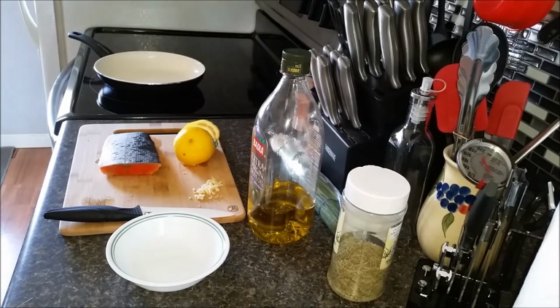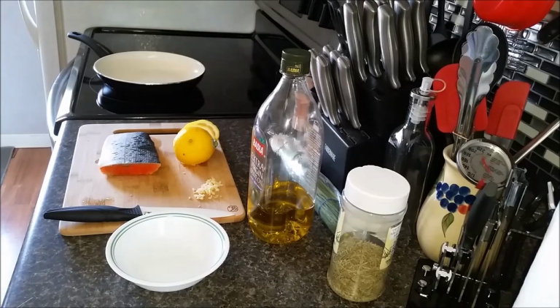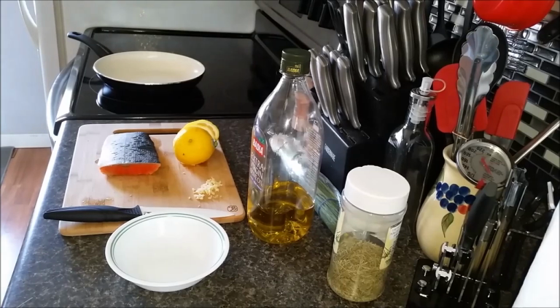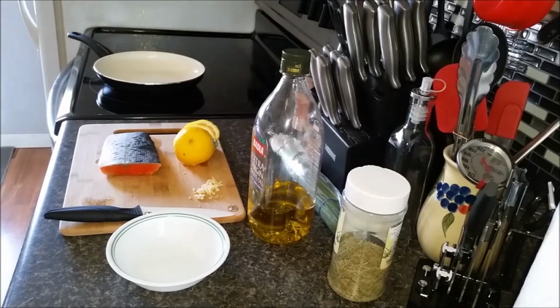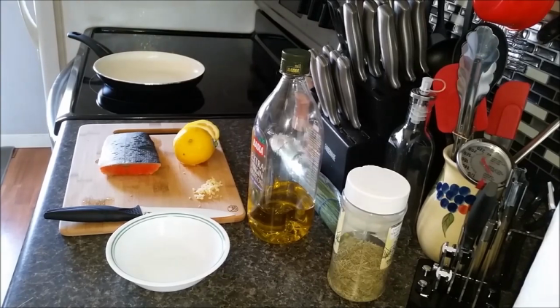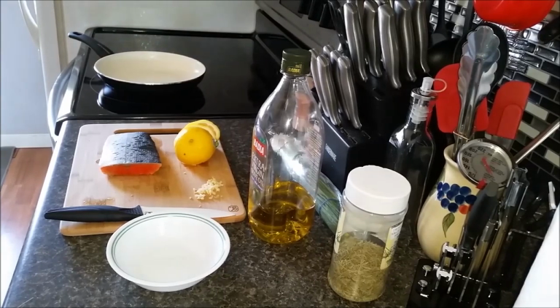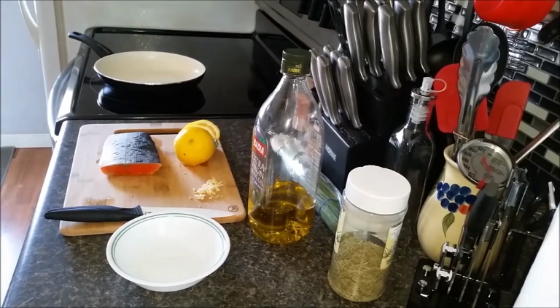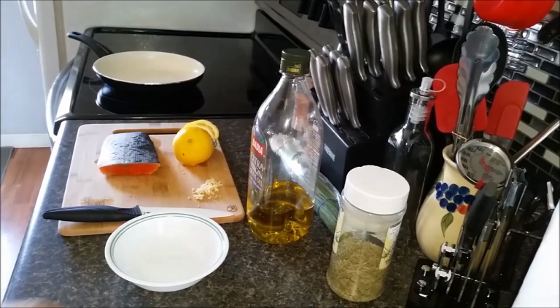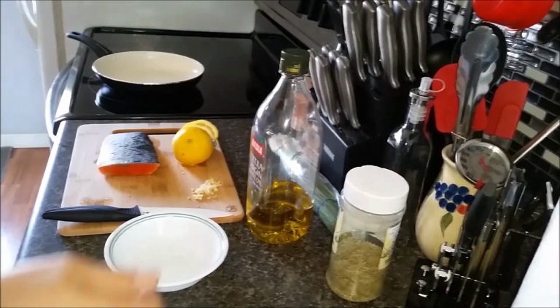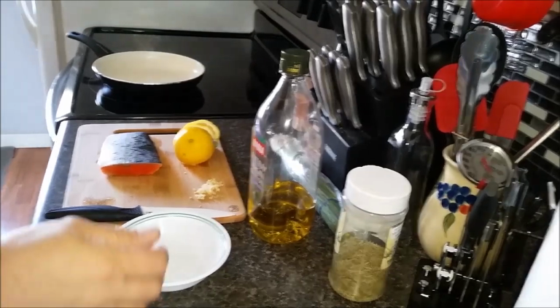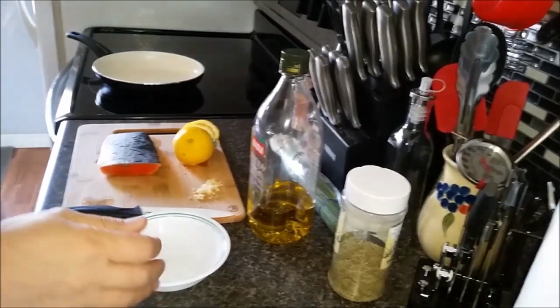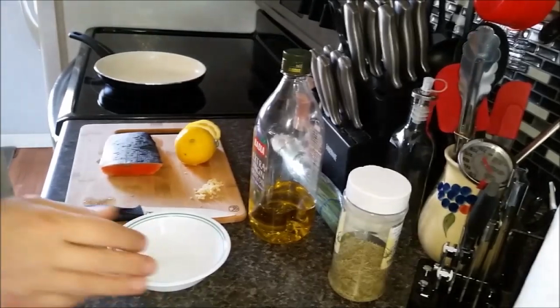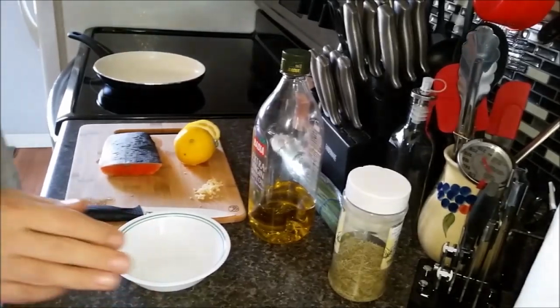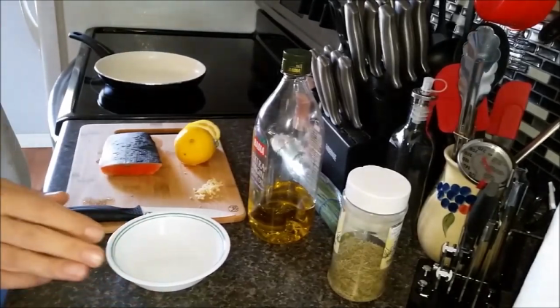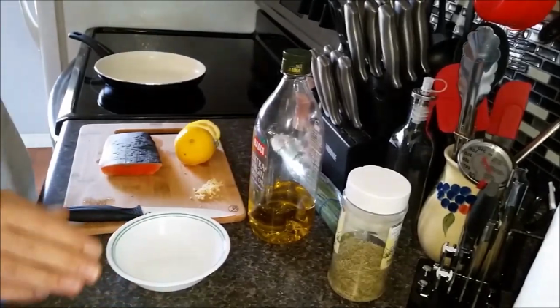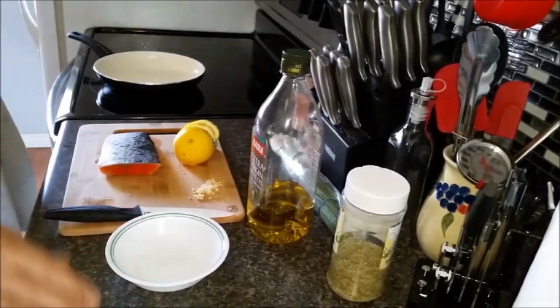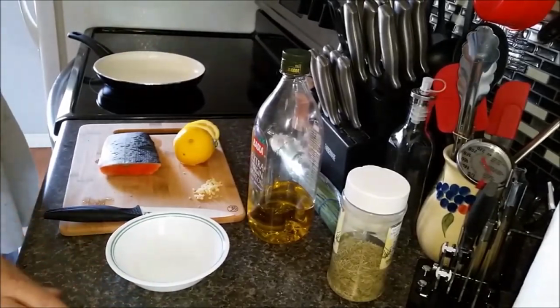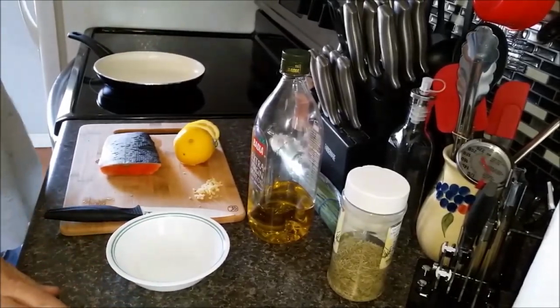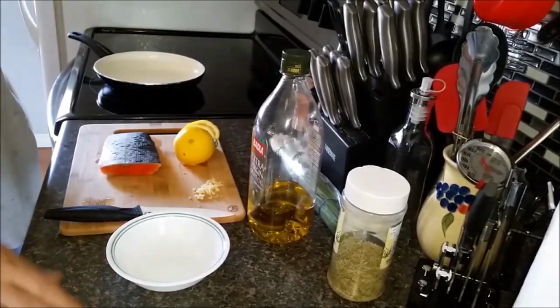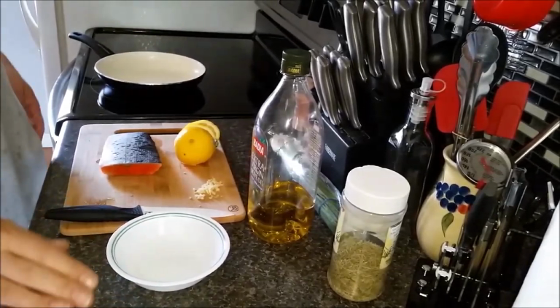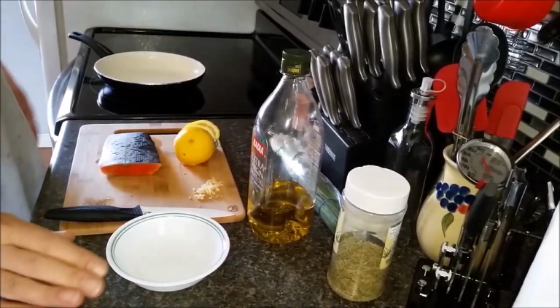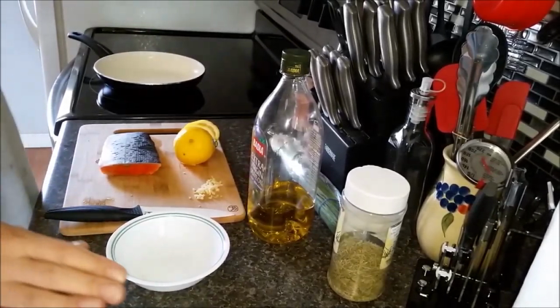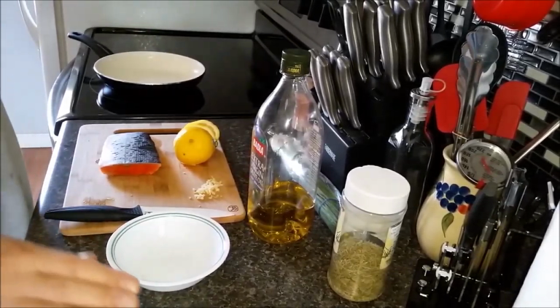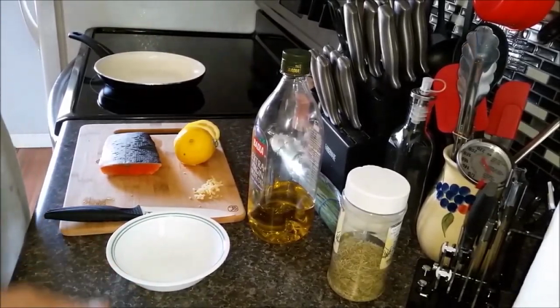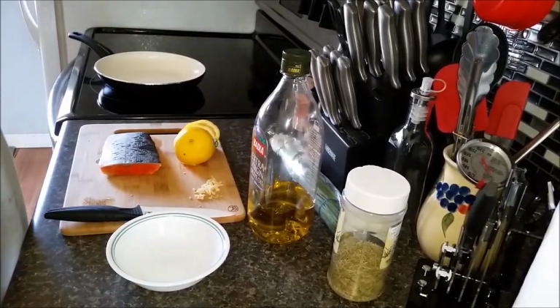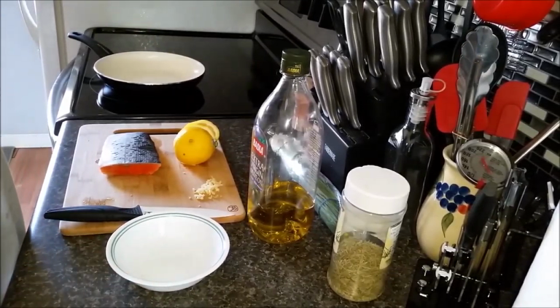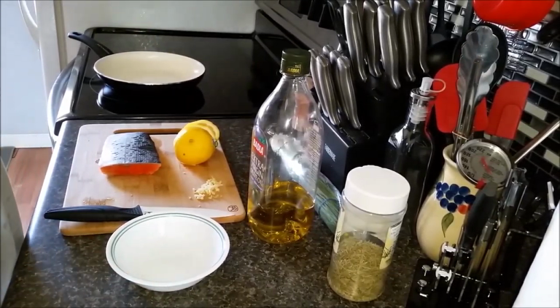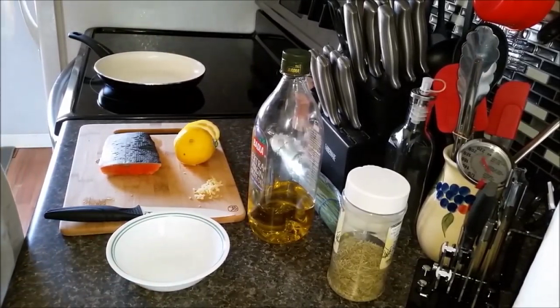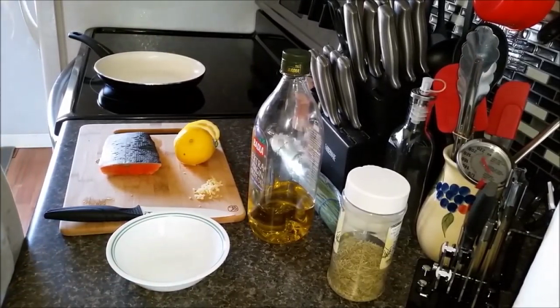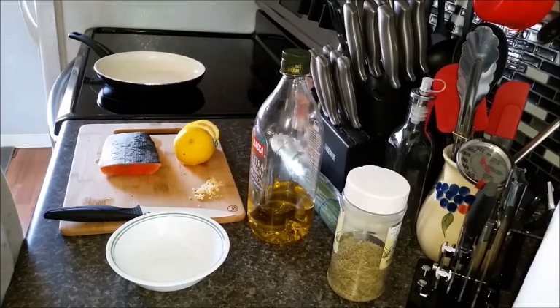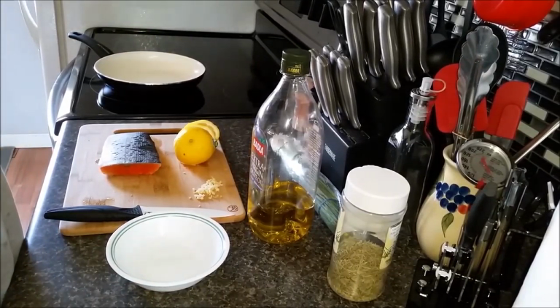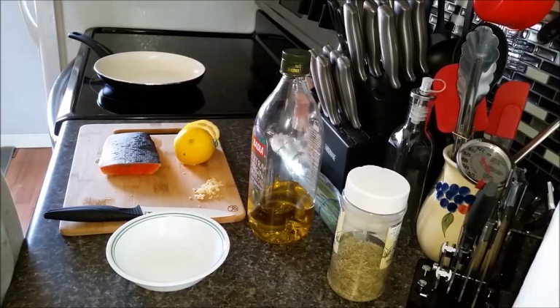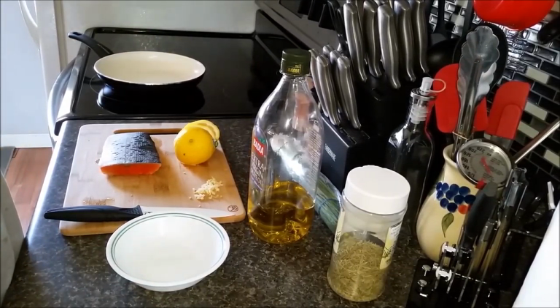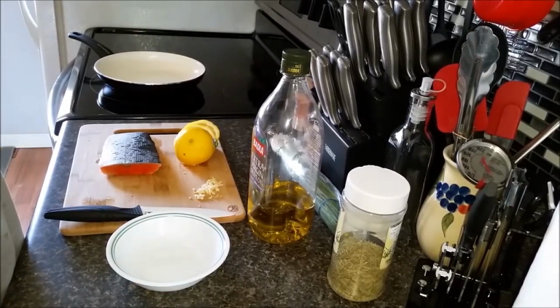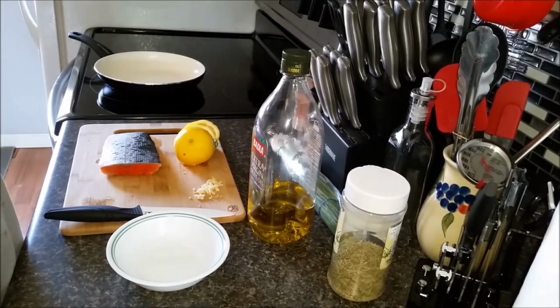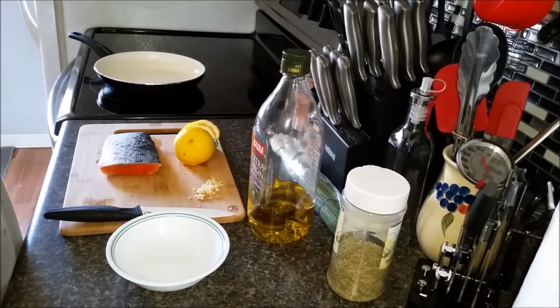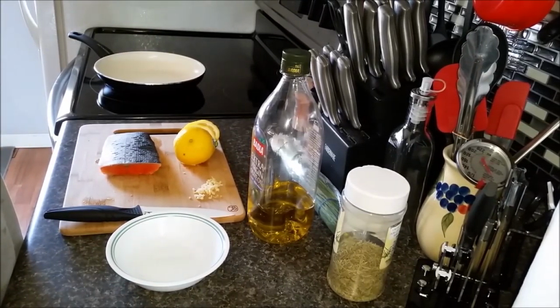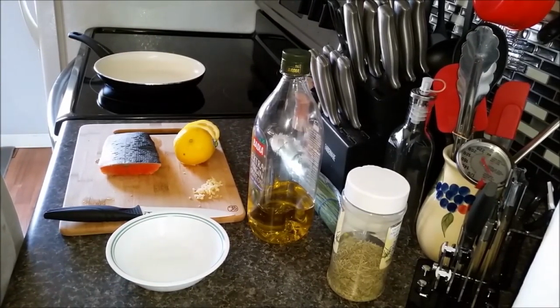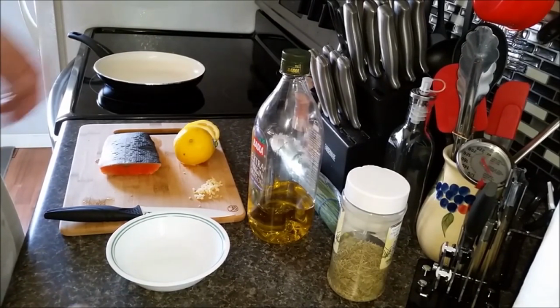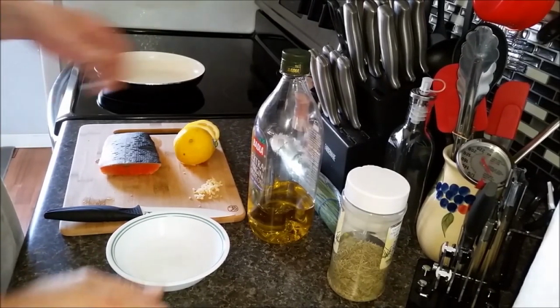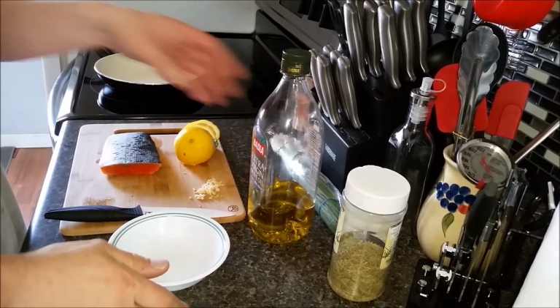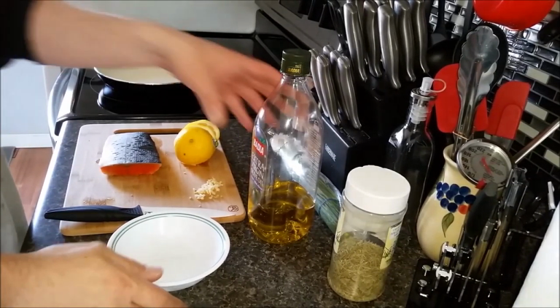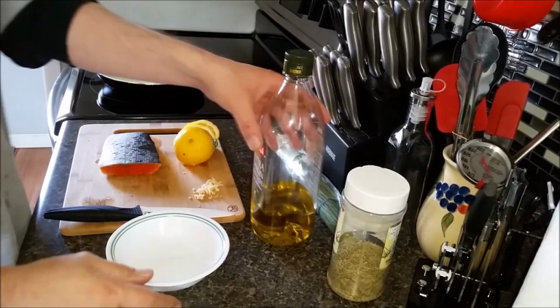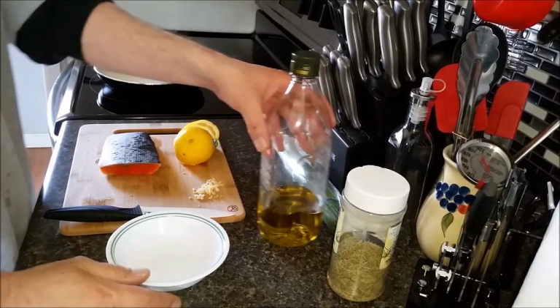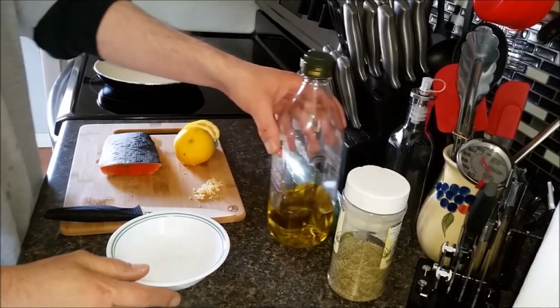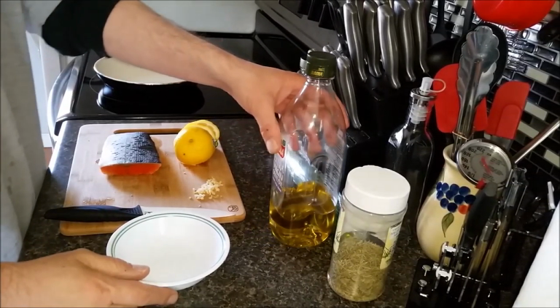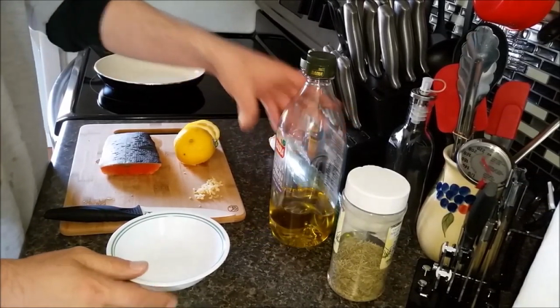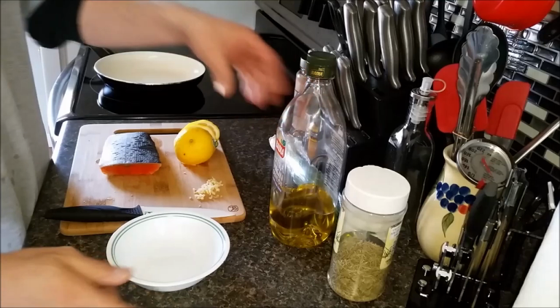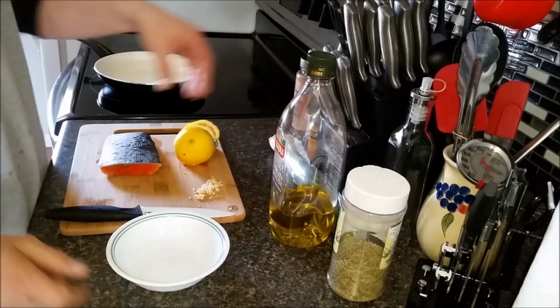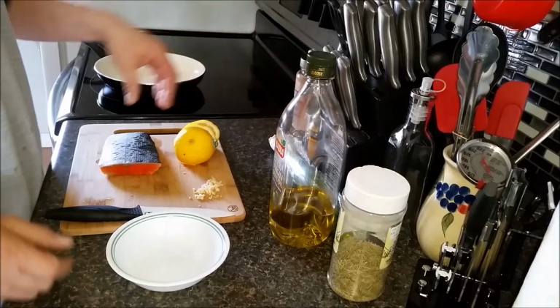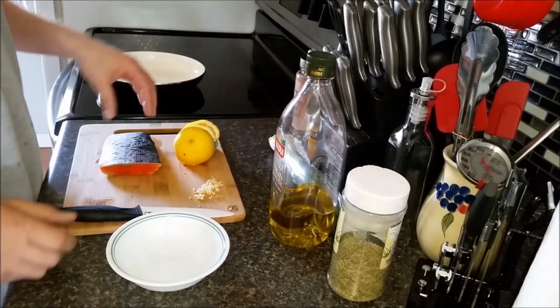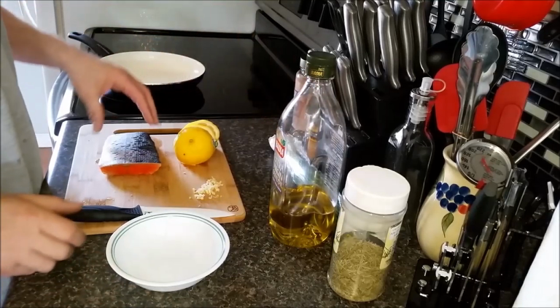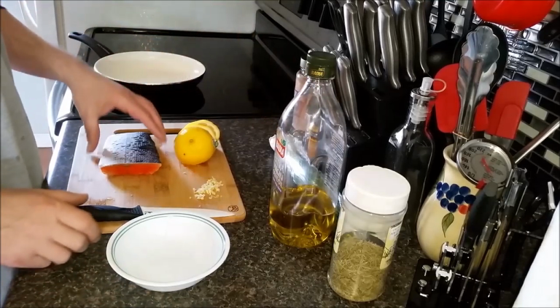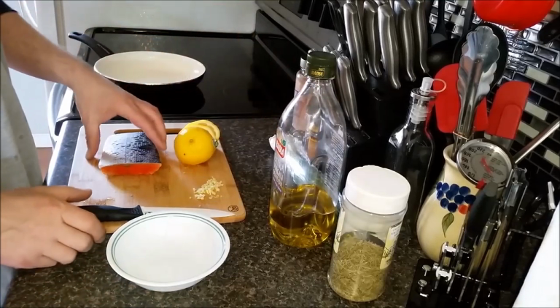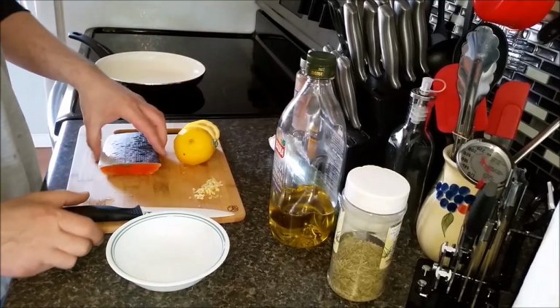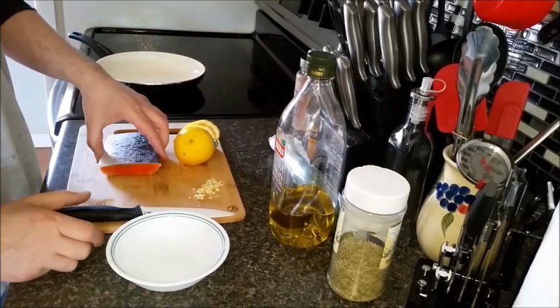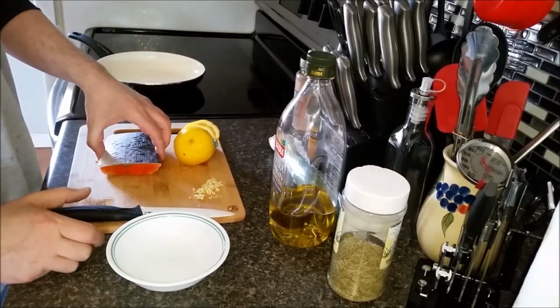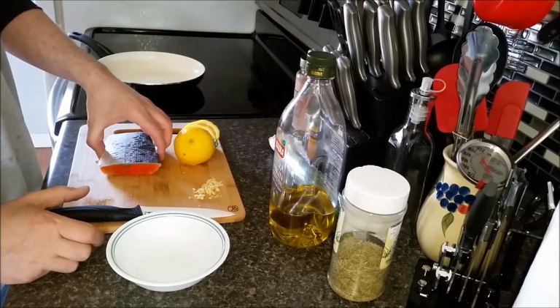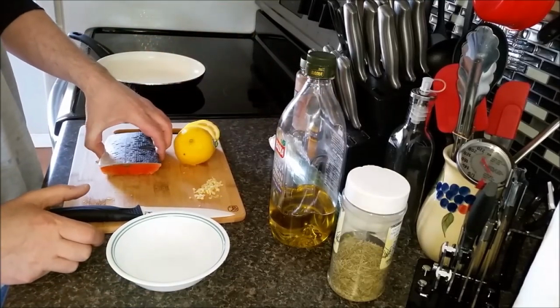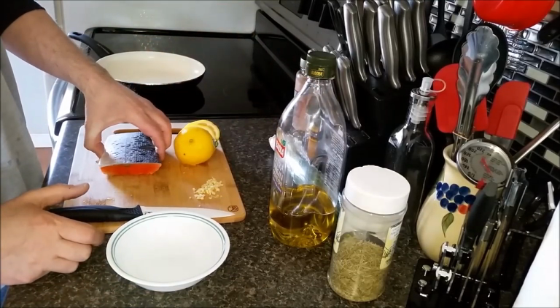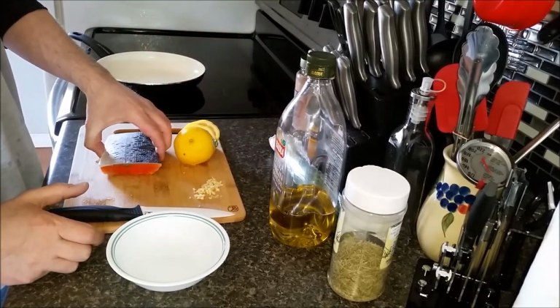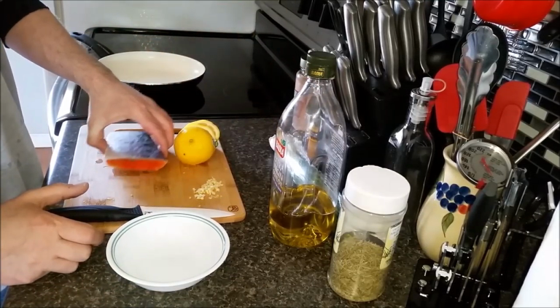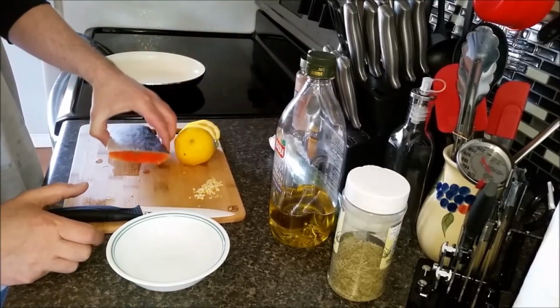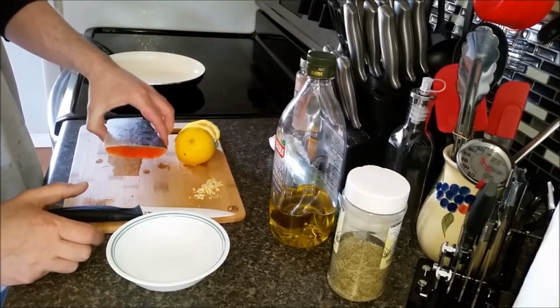Hi everyone, welcome to Healthy Cooking with Stacey and Steph. My name is Stacey and today we're going to be cooking salmon.